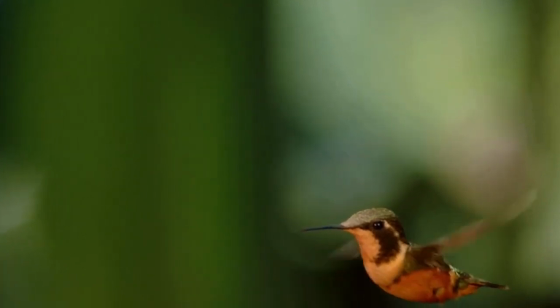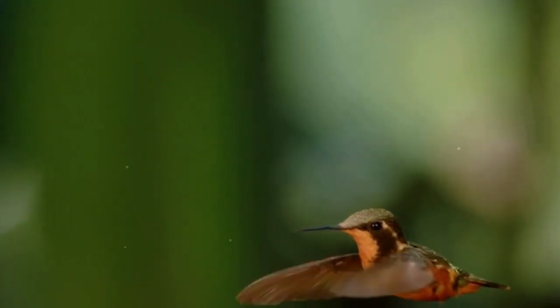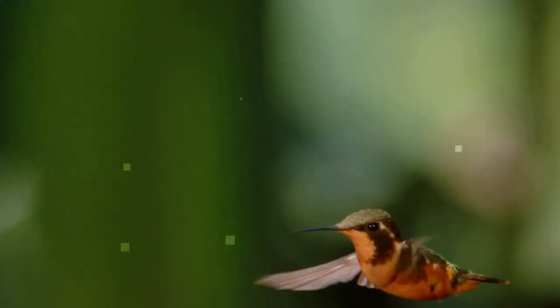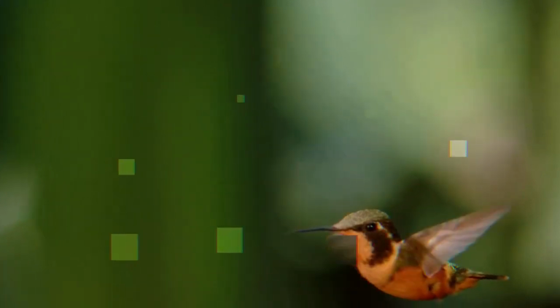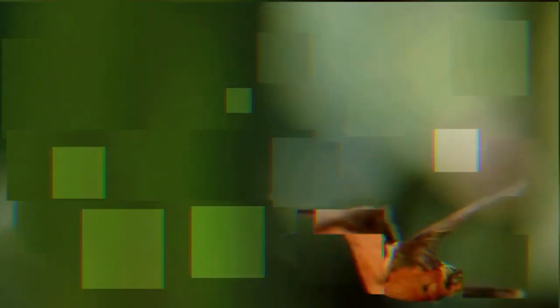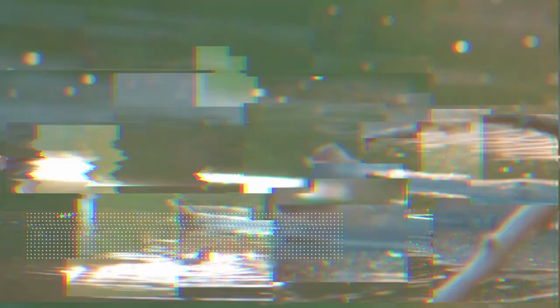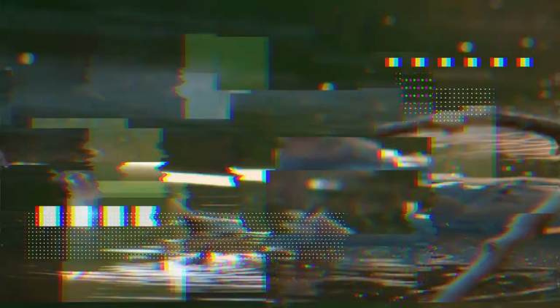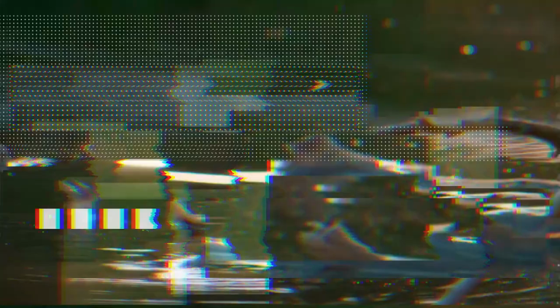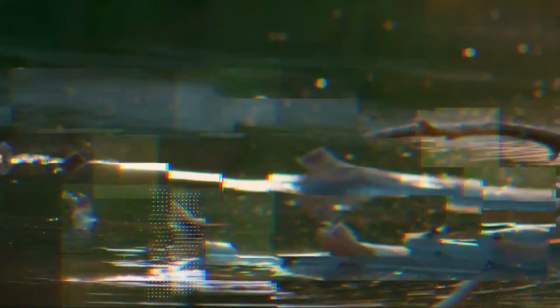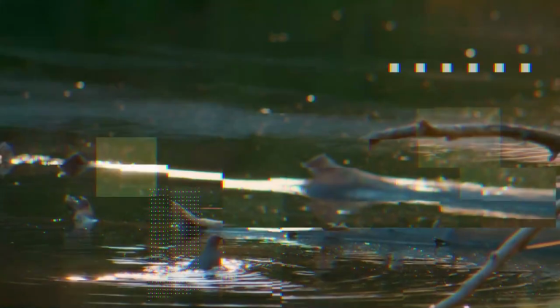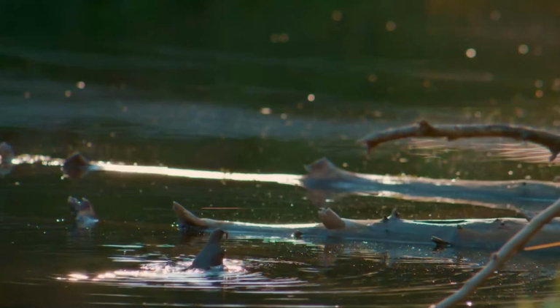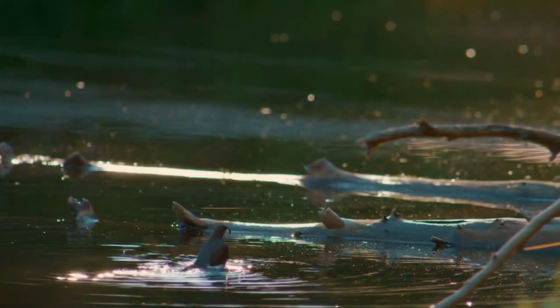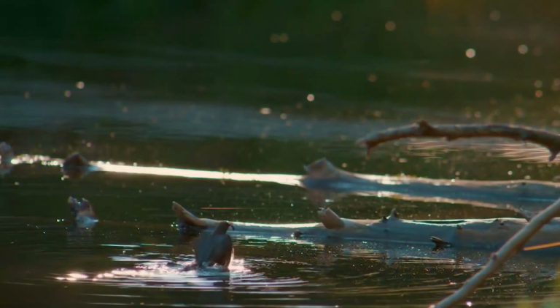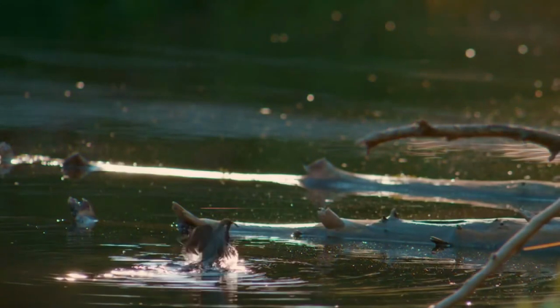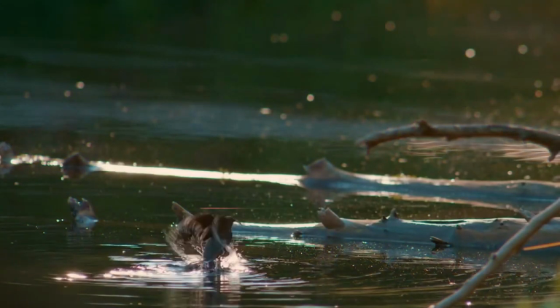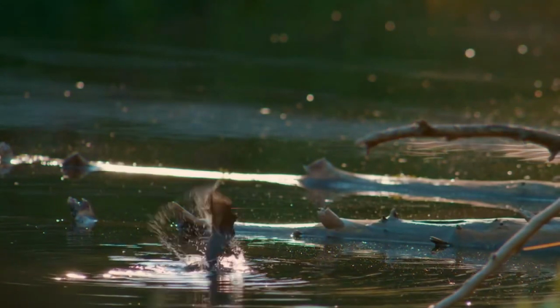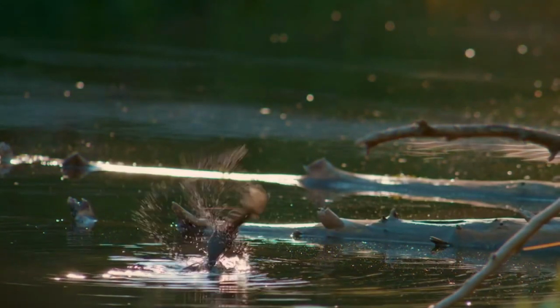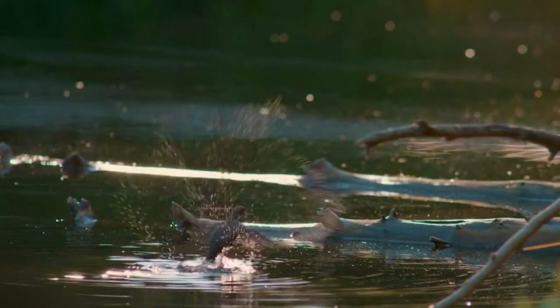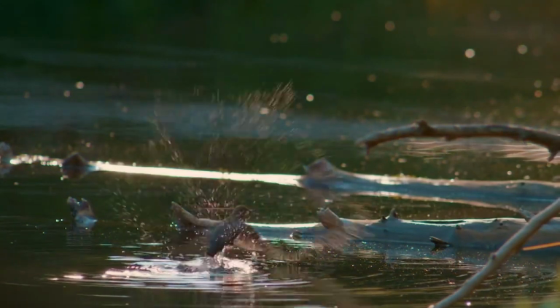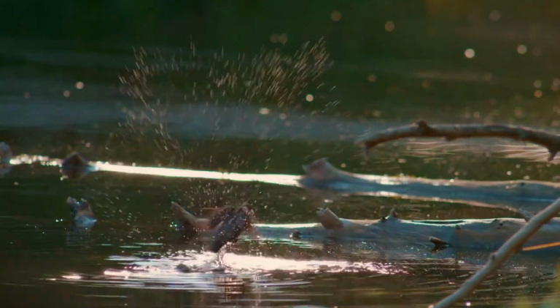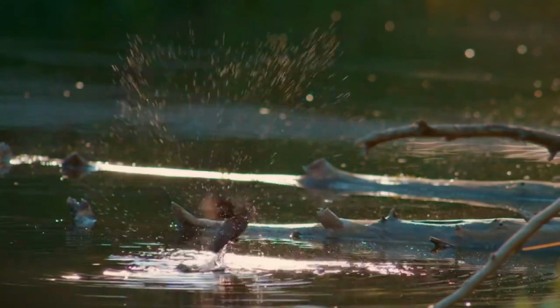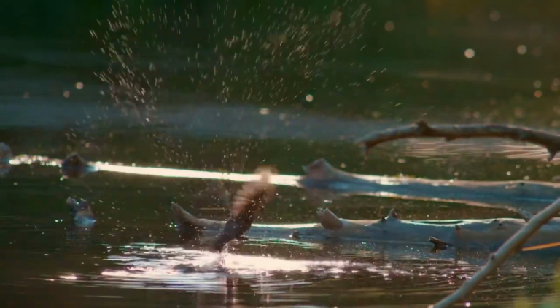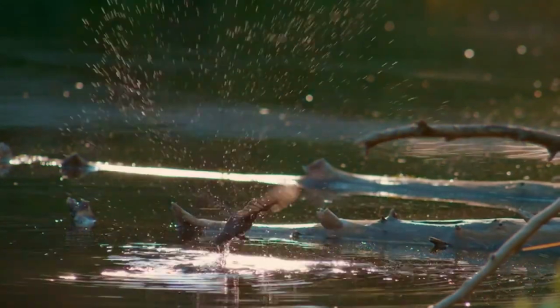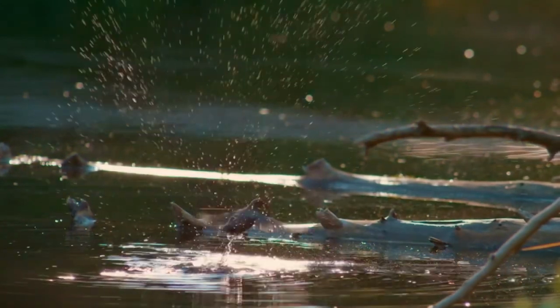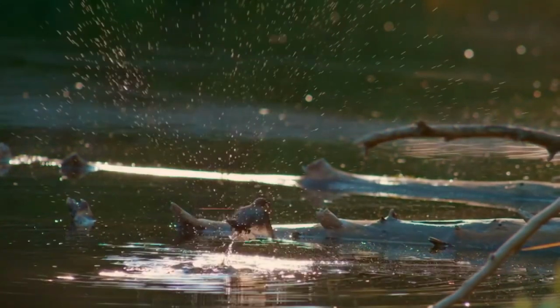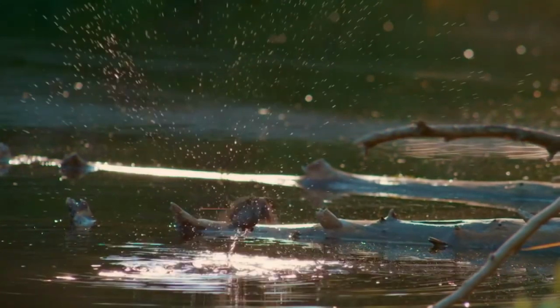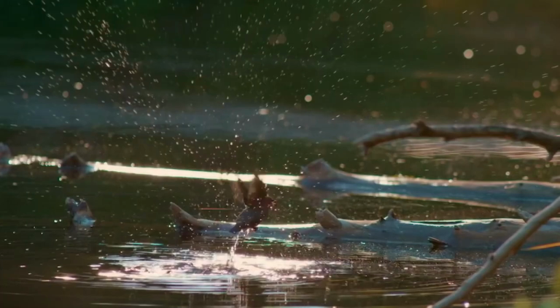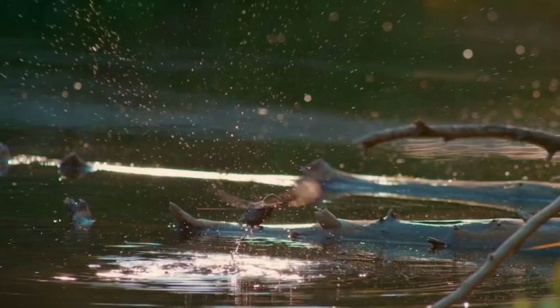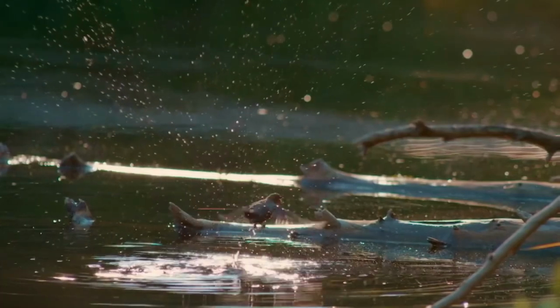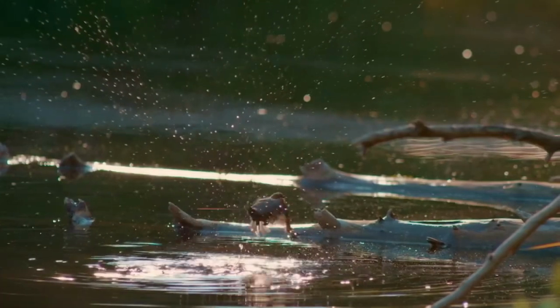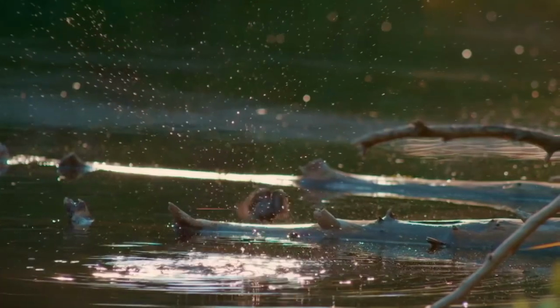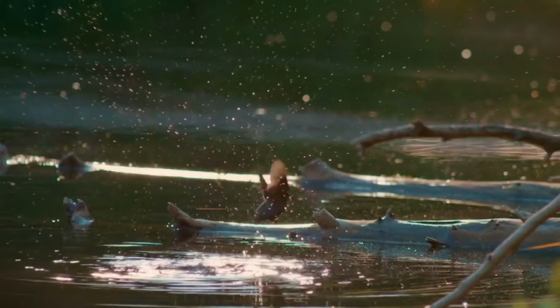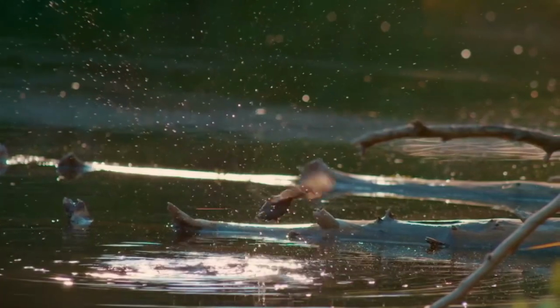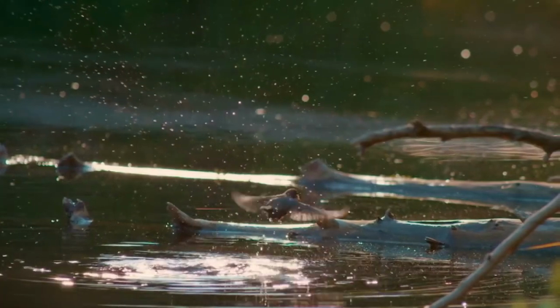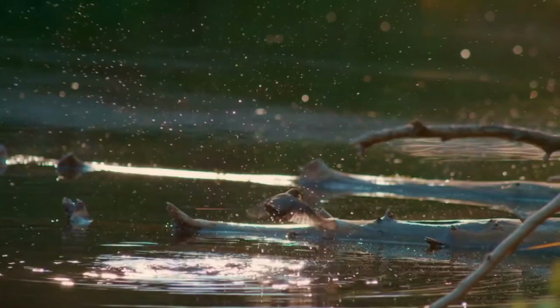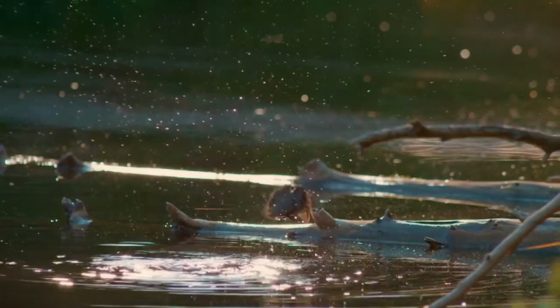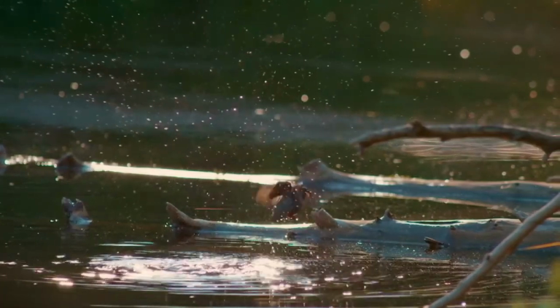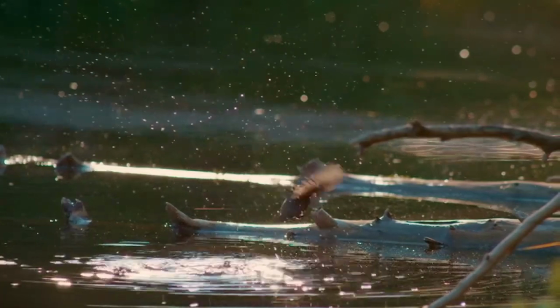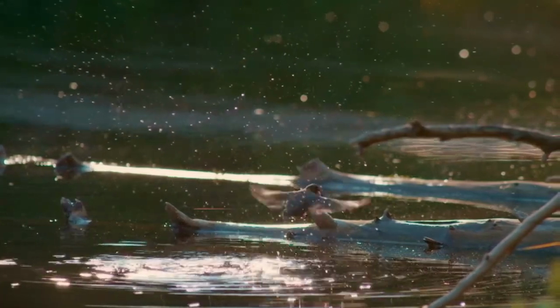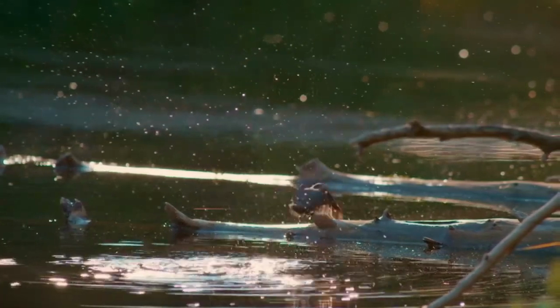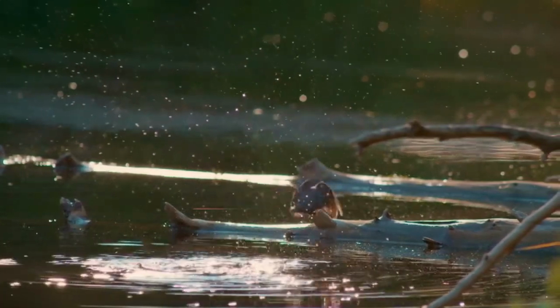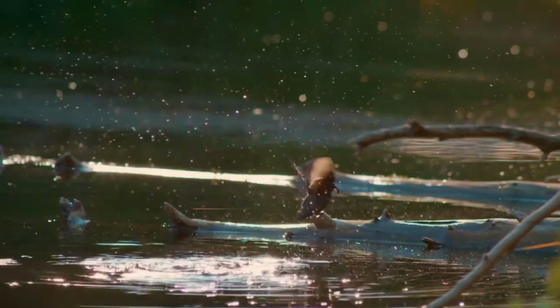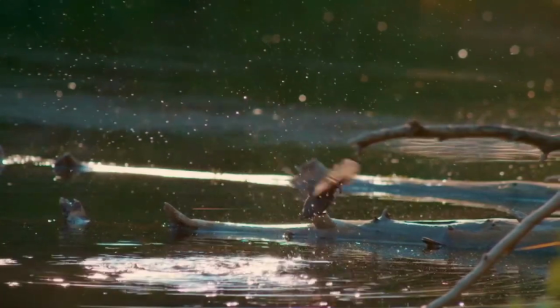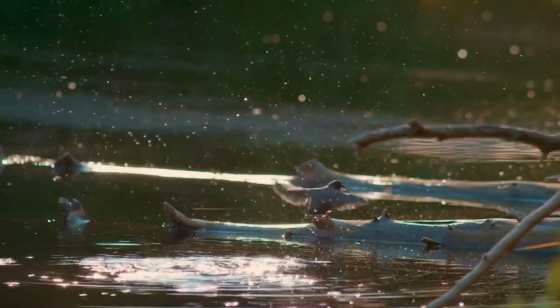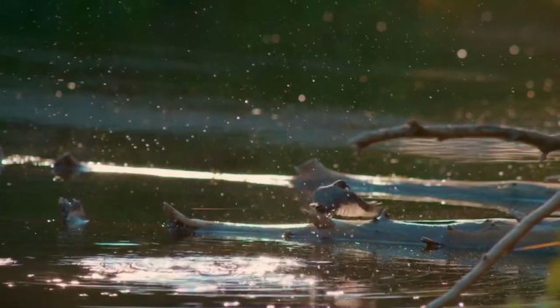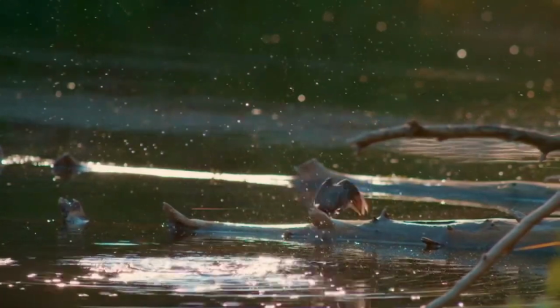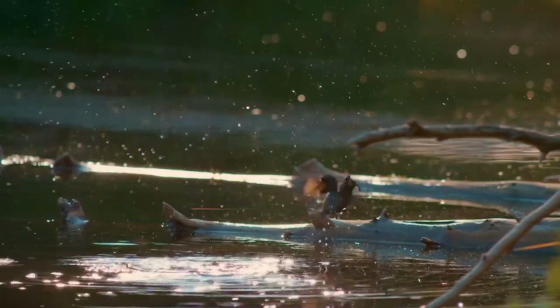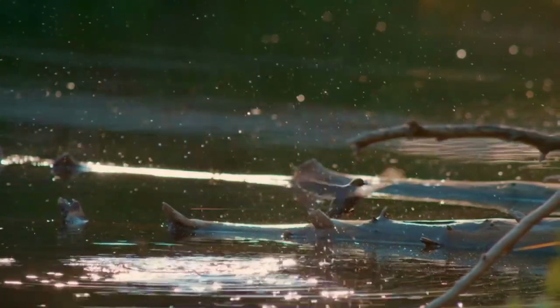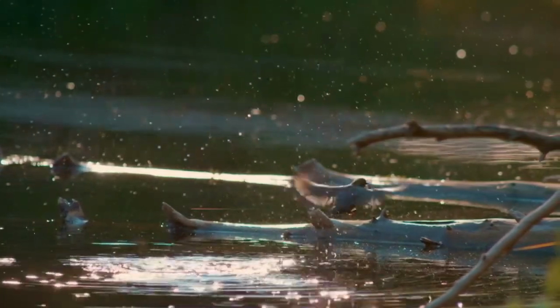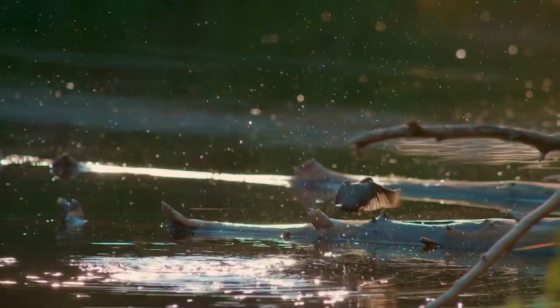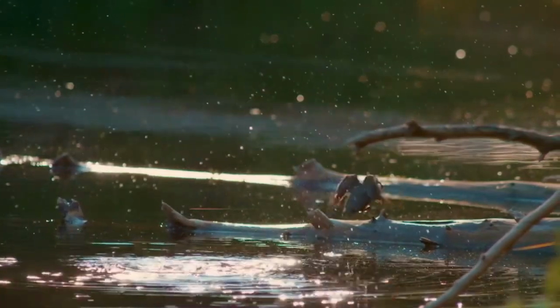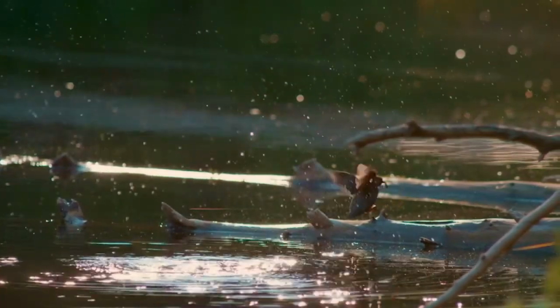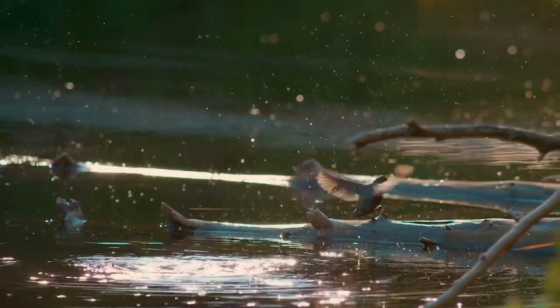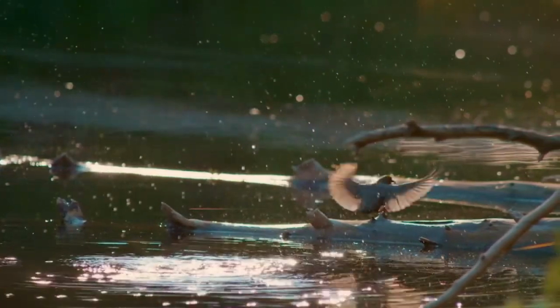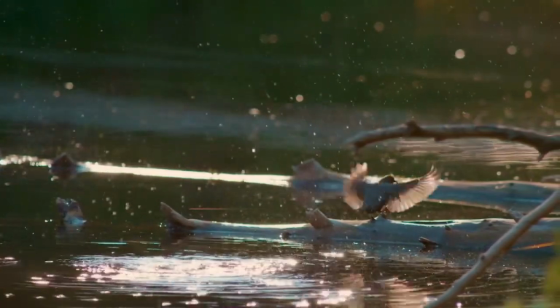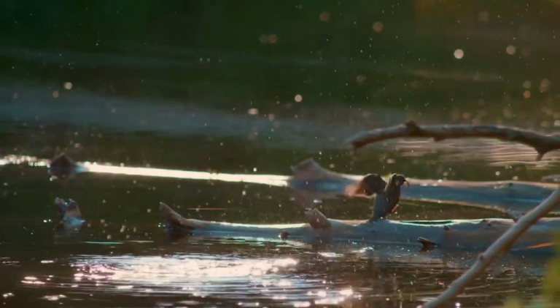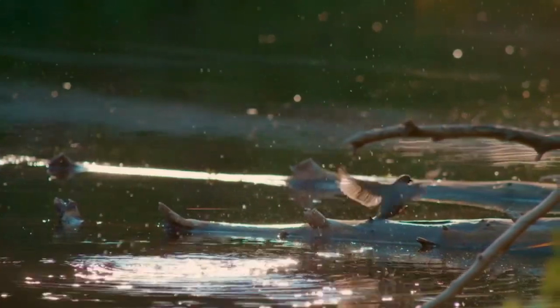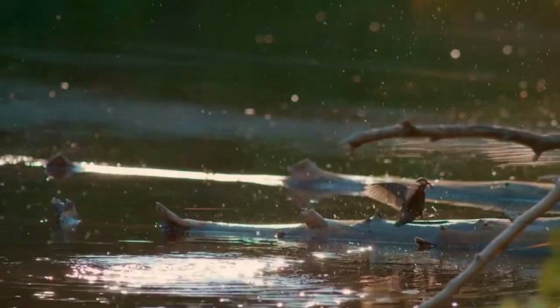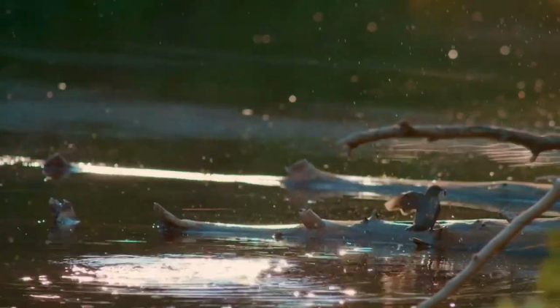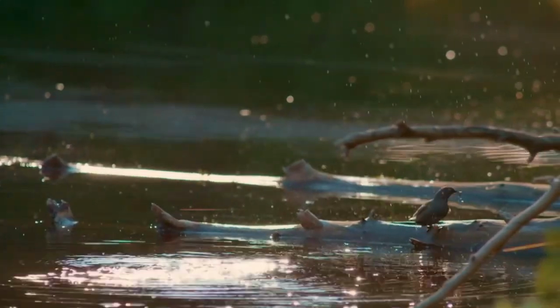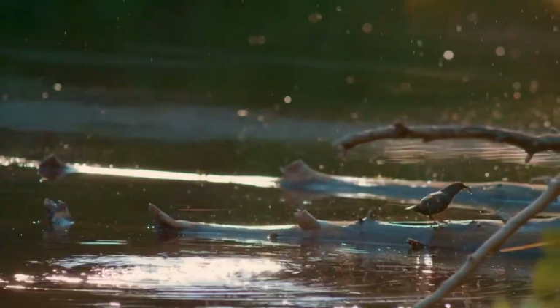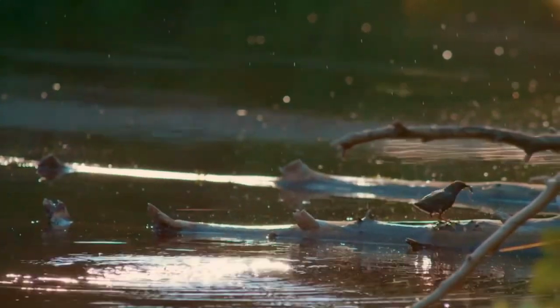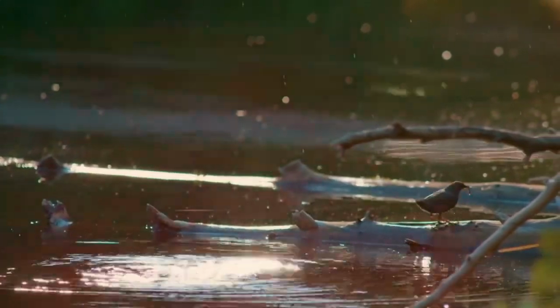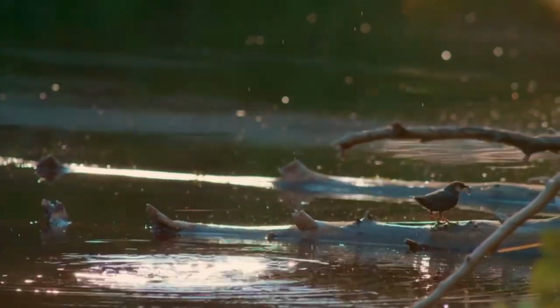Some species of these birds, such as the ruby-throated hummingbird, are resistant to colder climates and inhabit, for example, Canada.